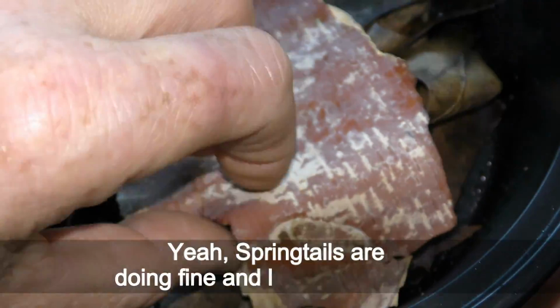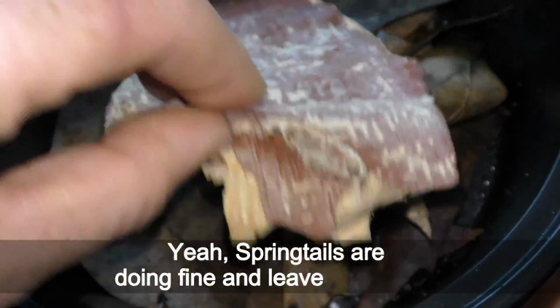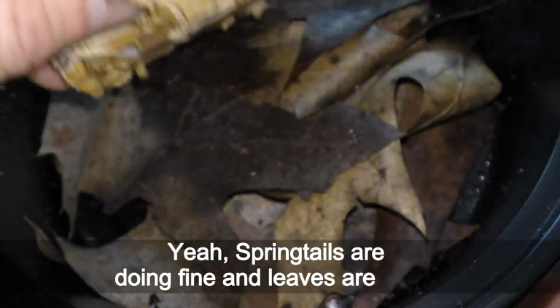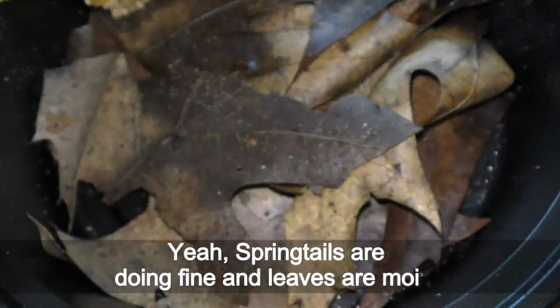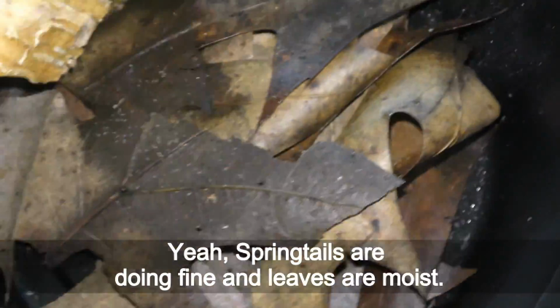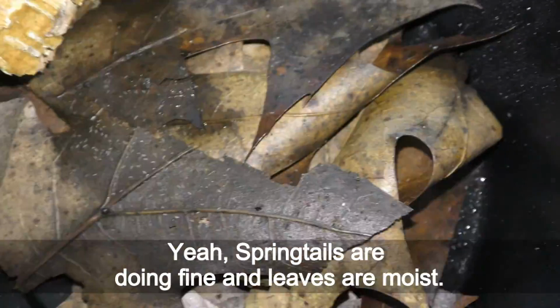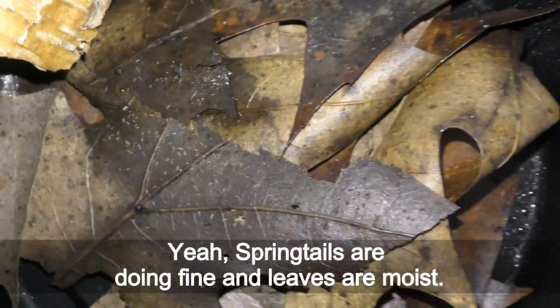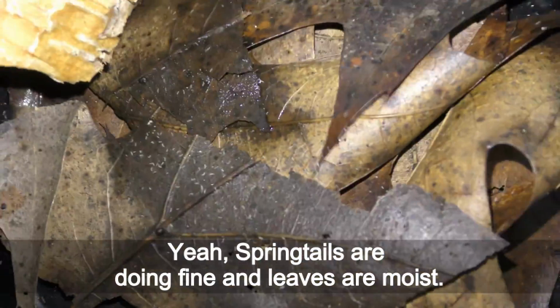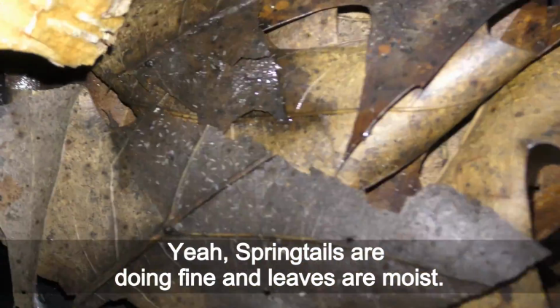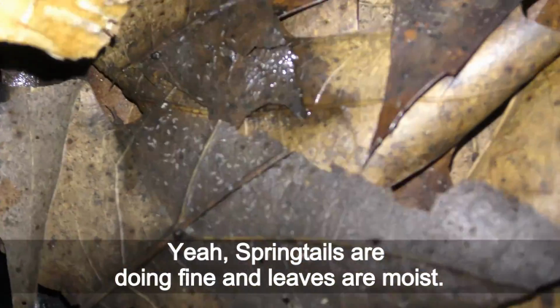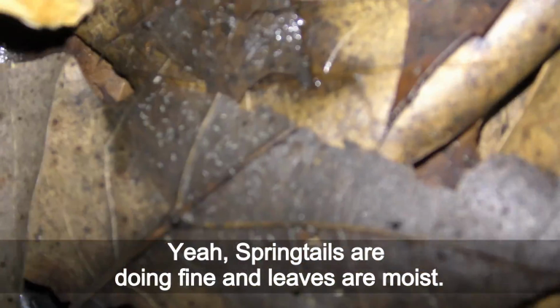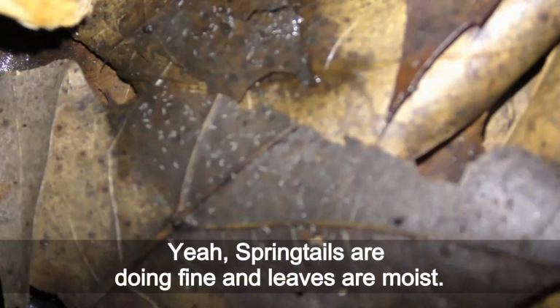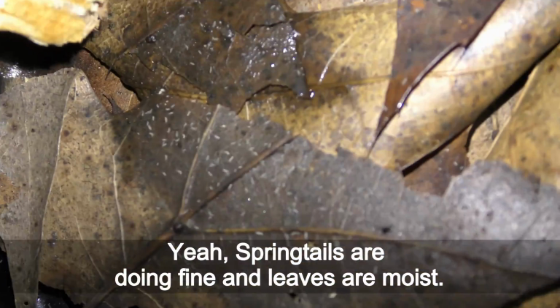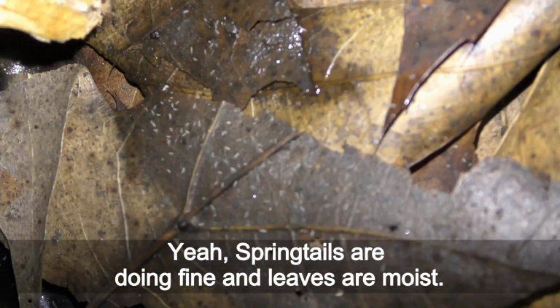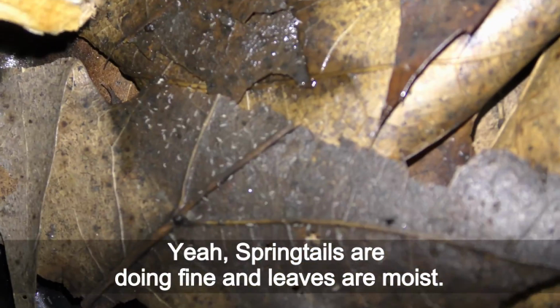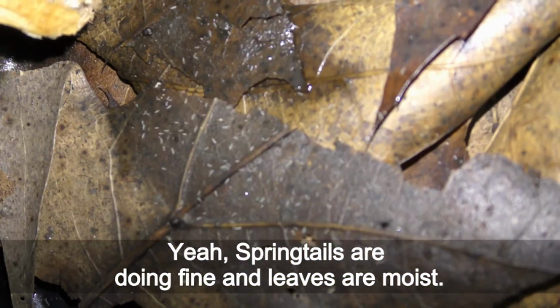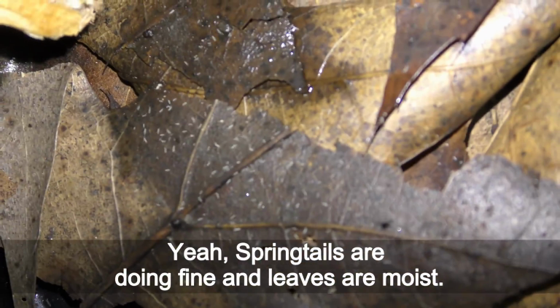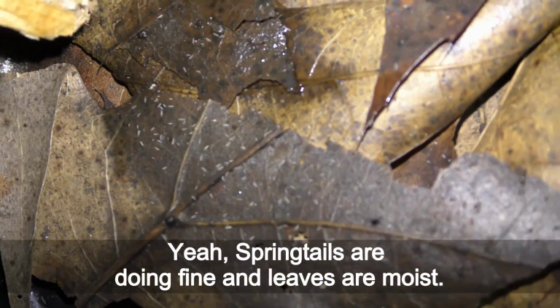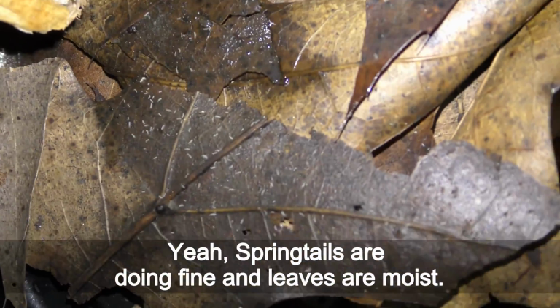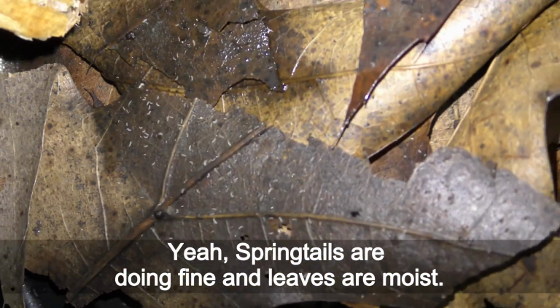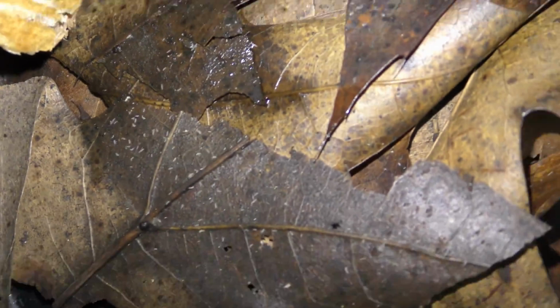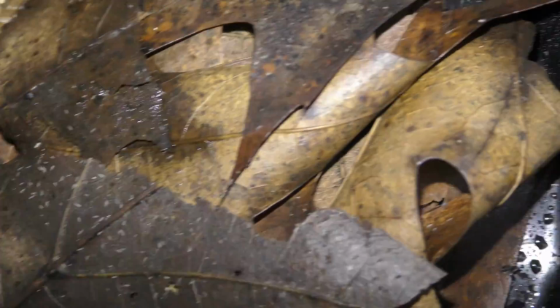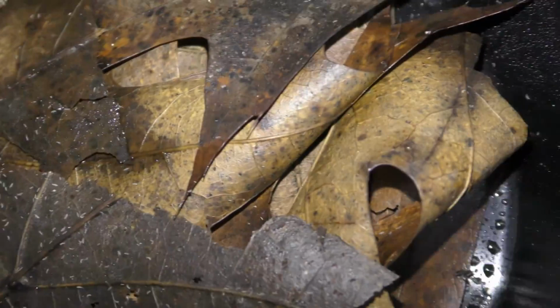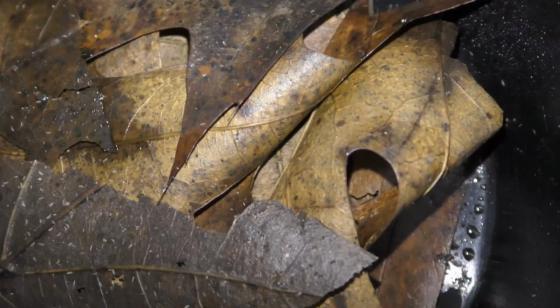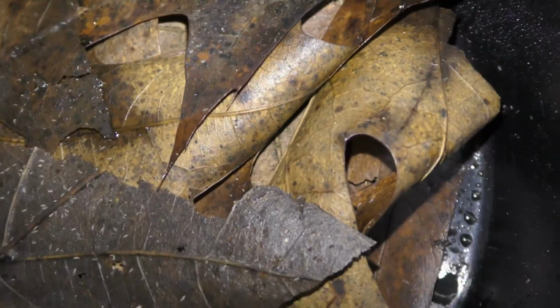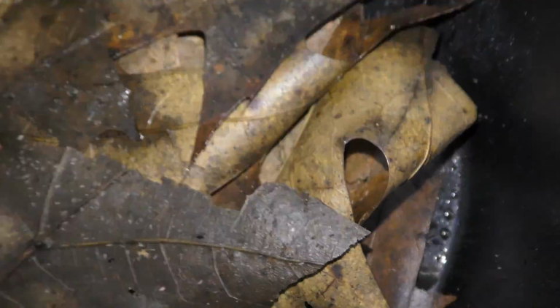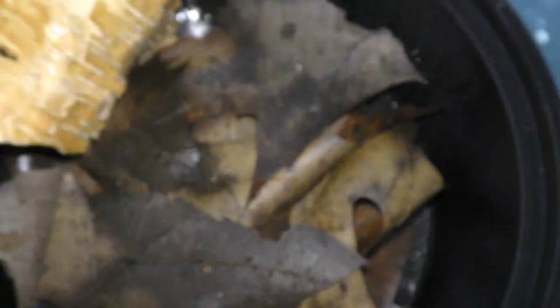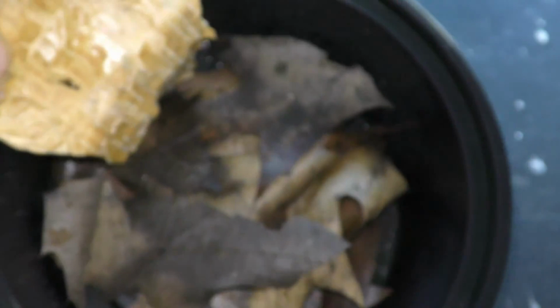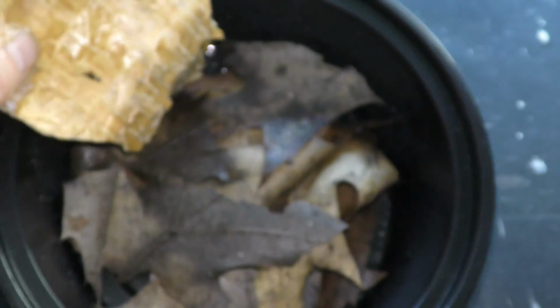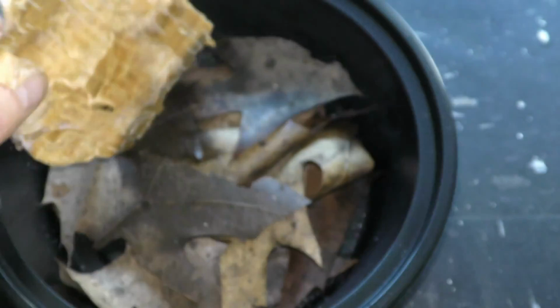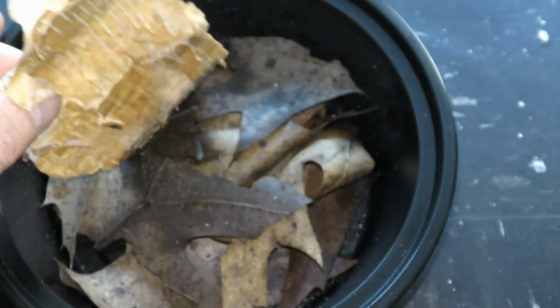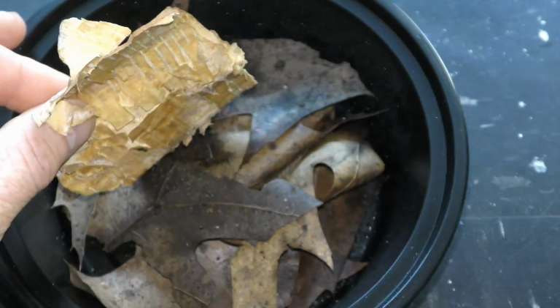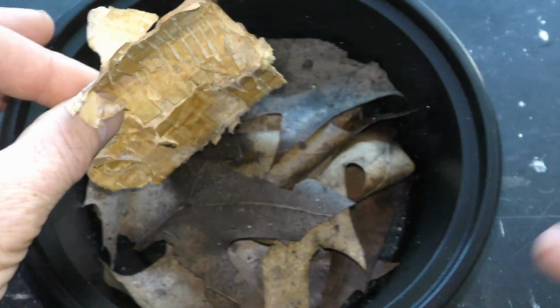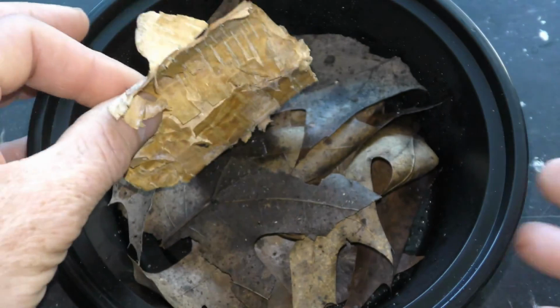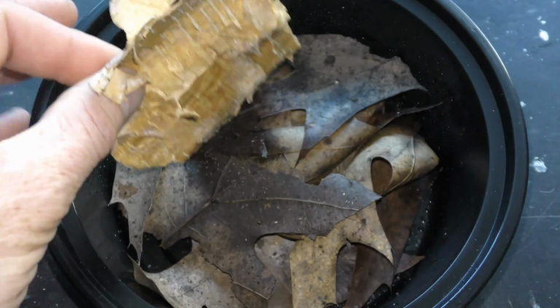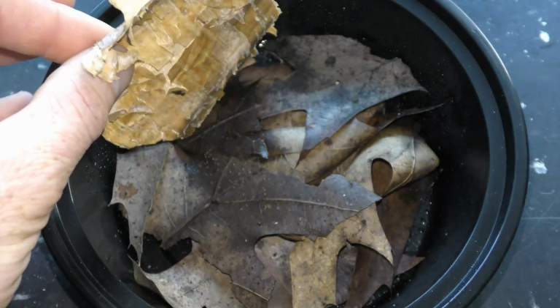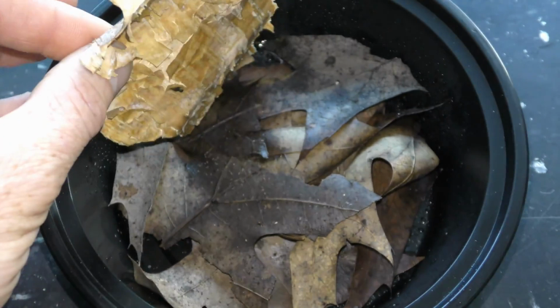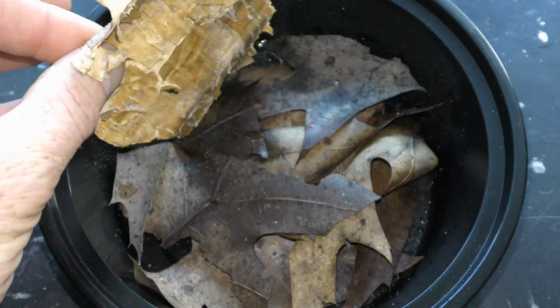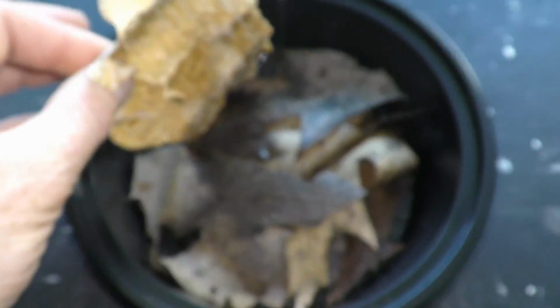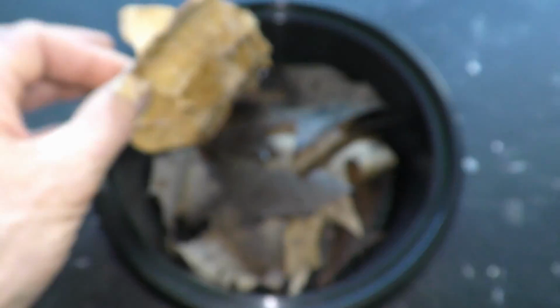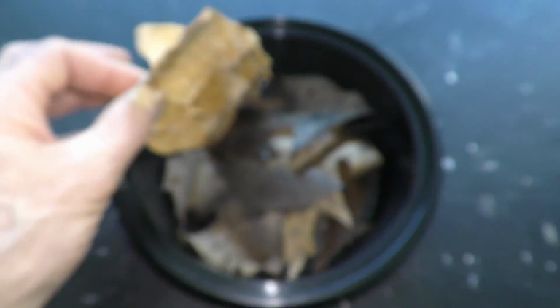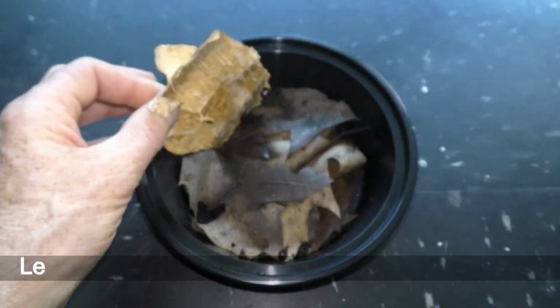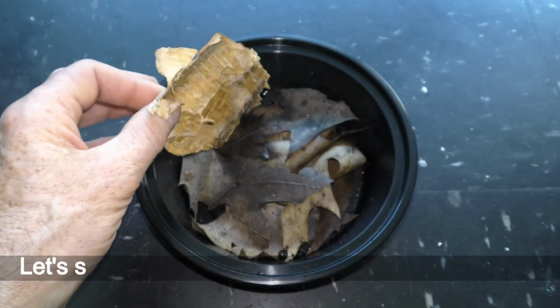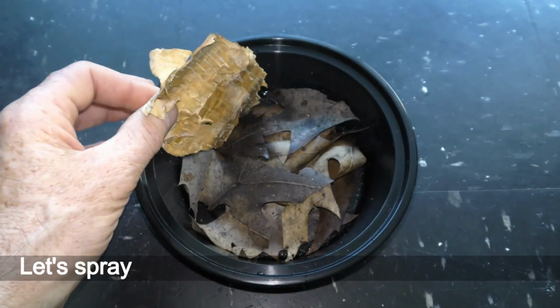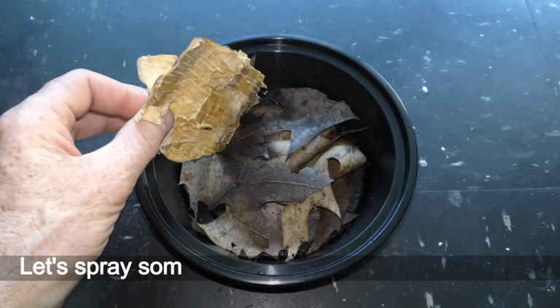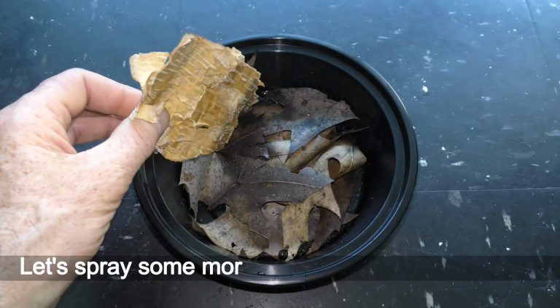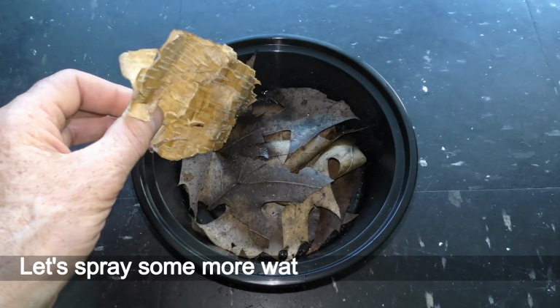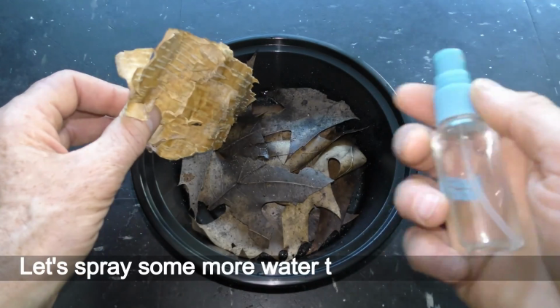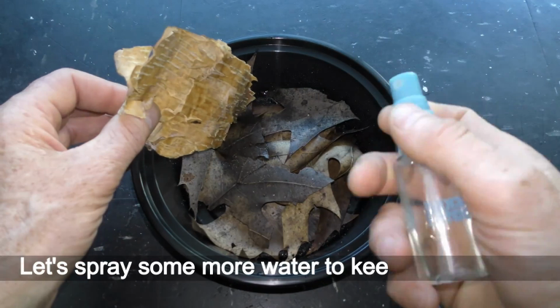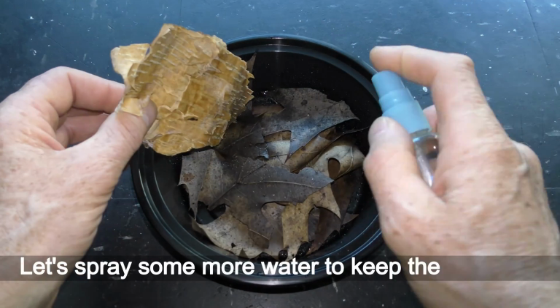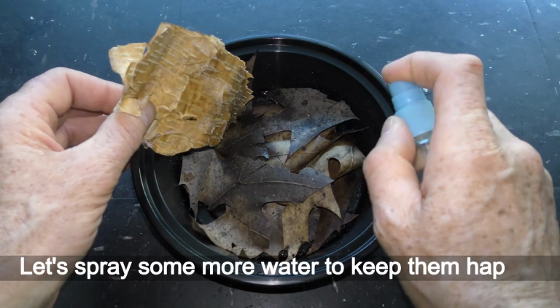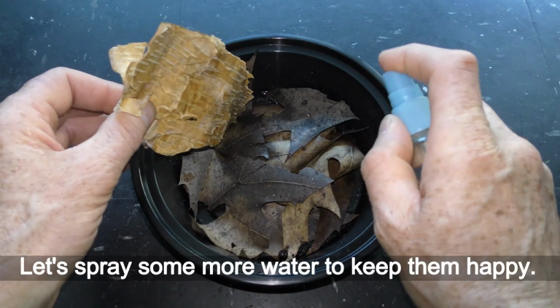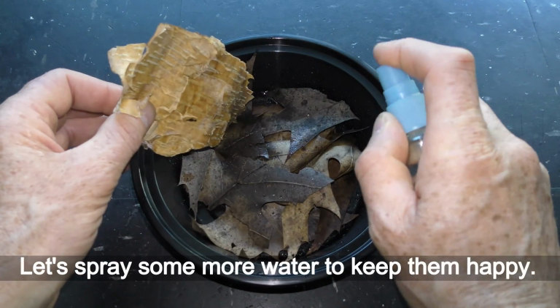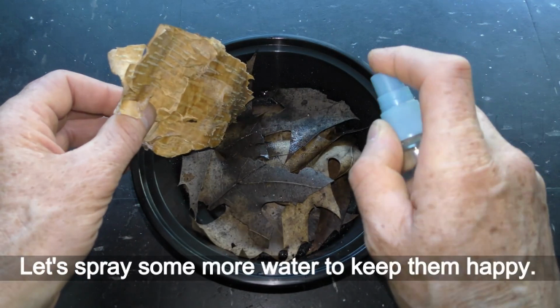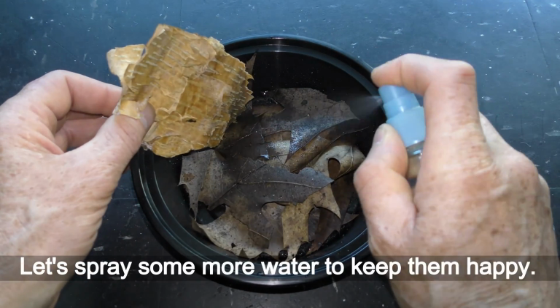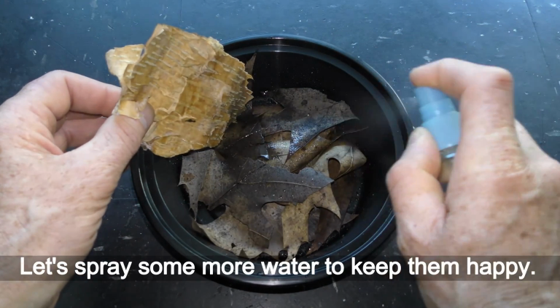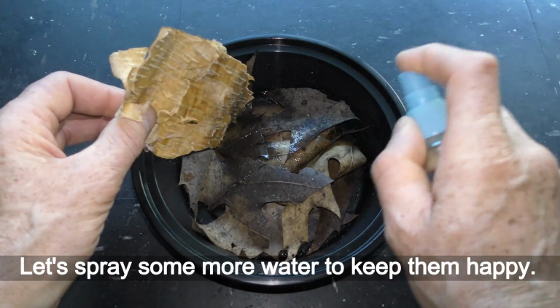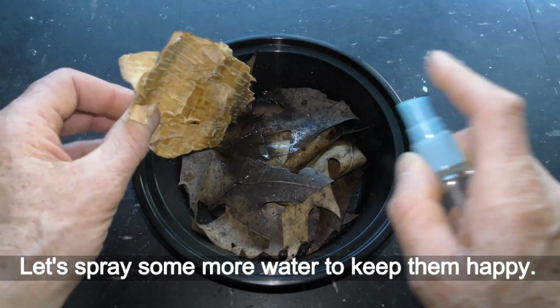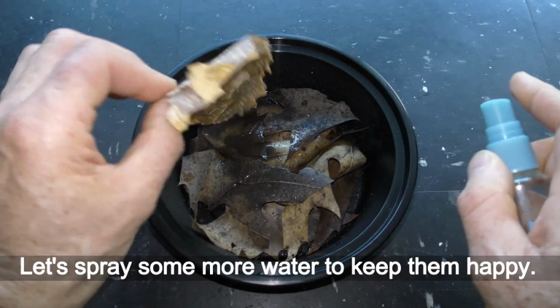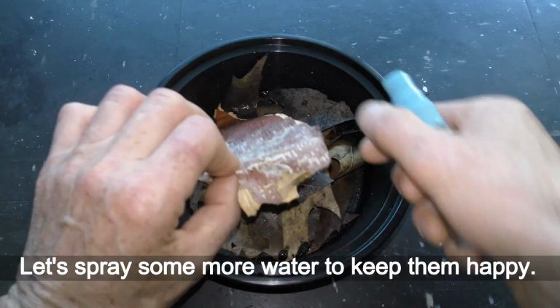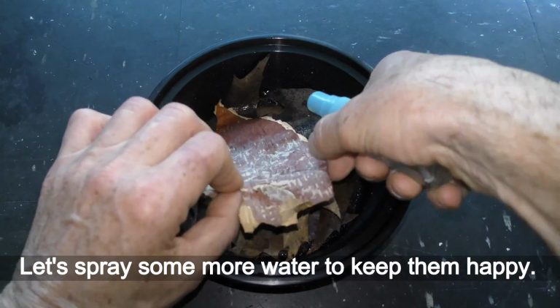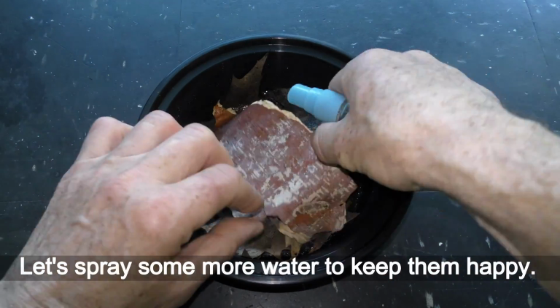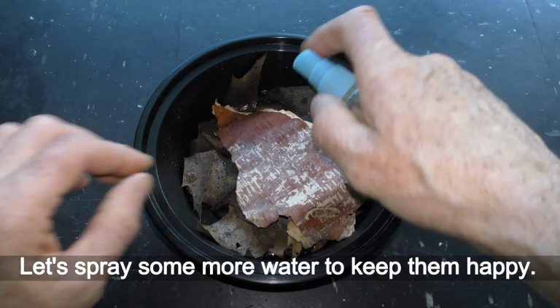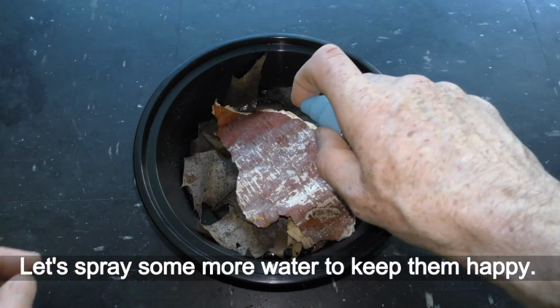Springtails are doing fine and leaves are moist. Let's spray some more water to keep them happy.